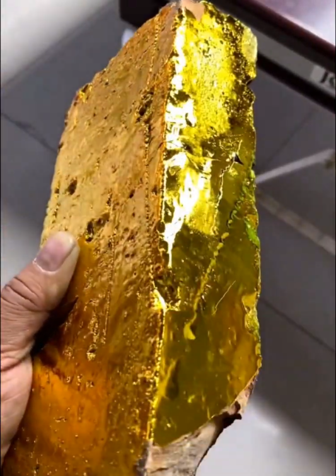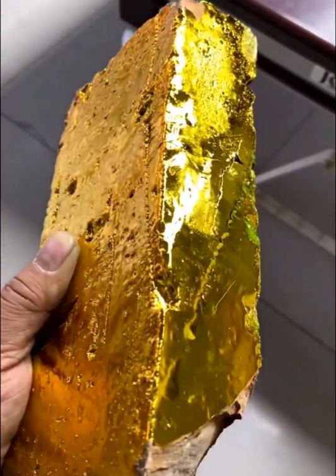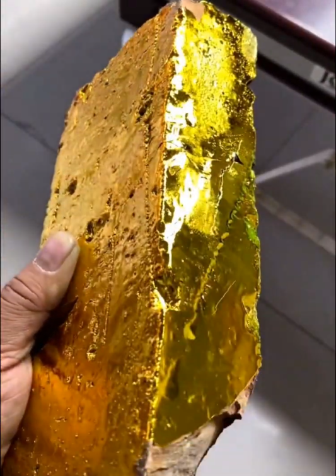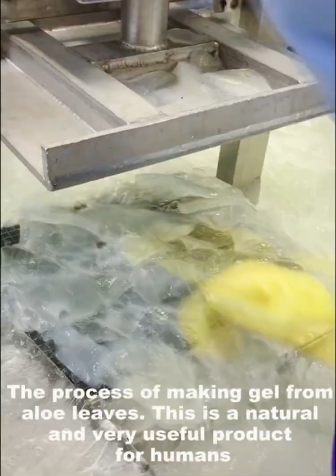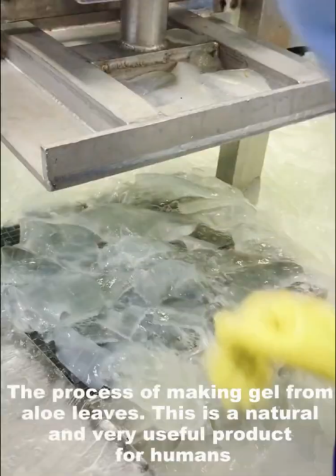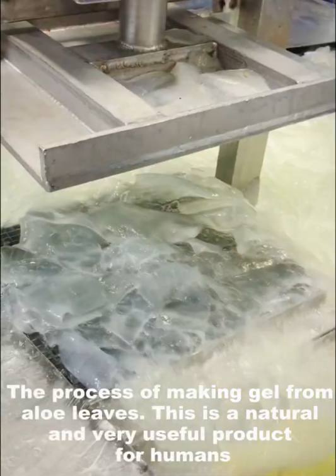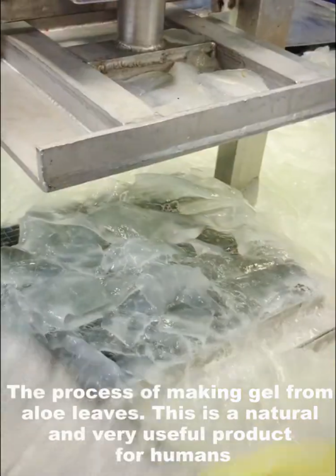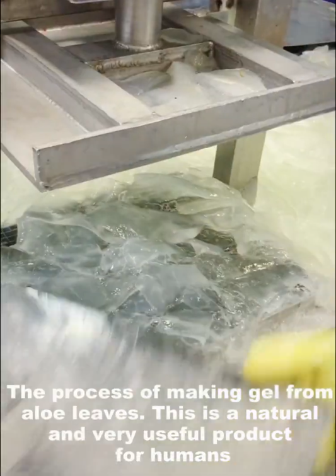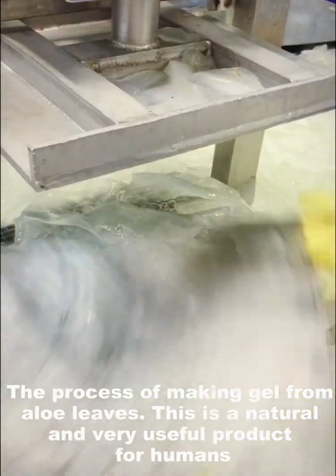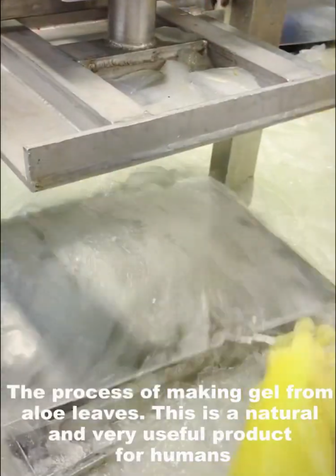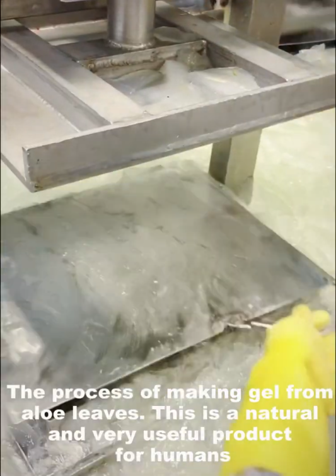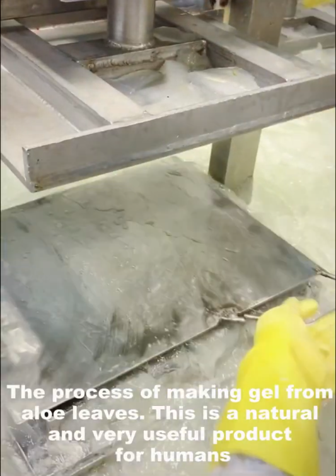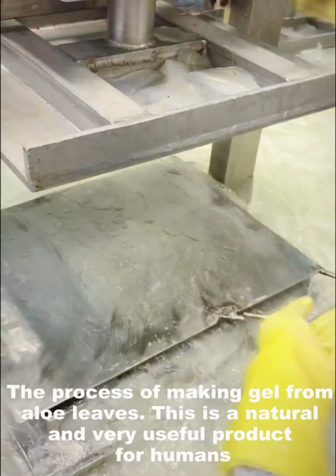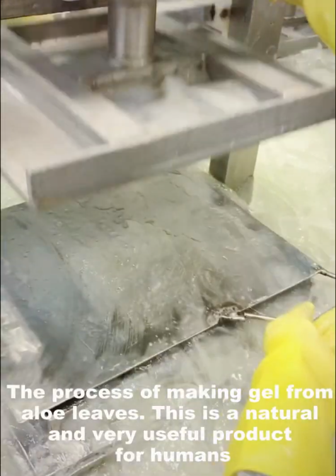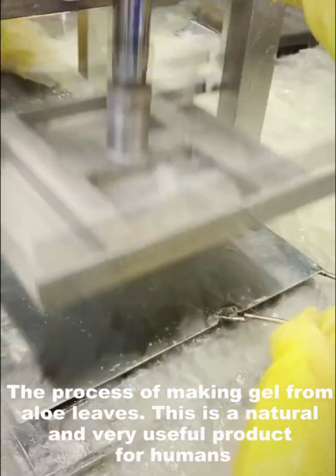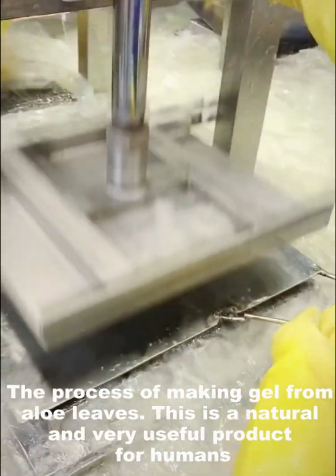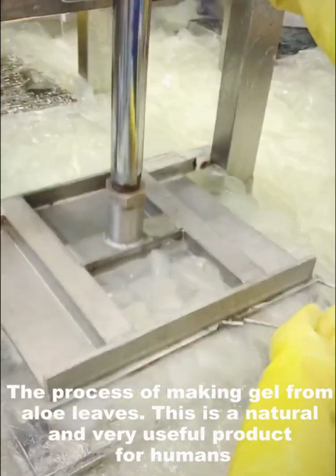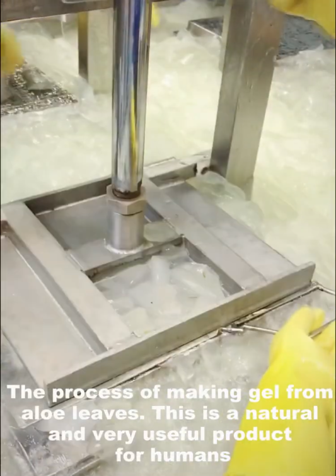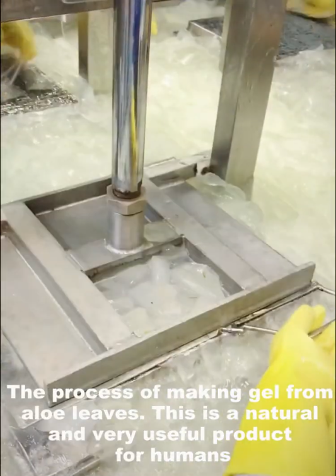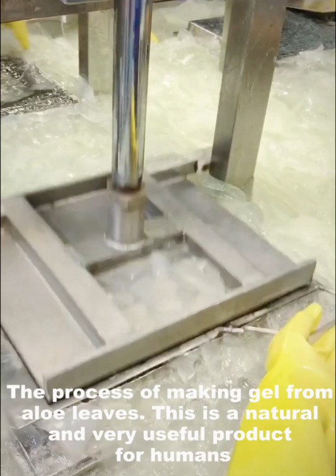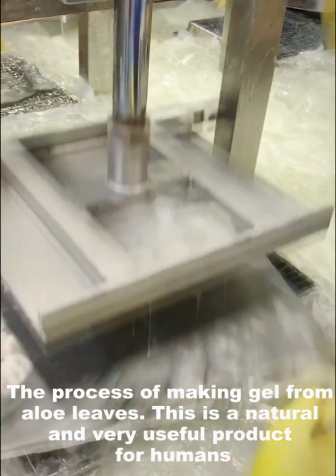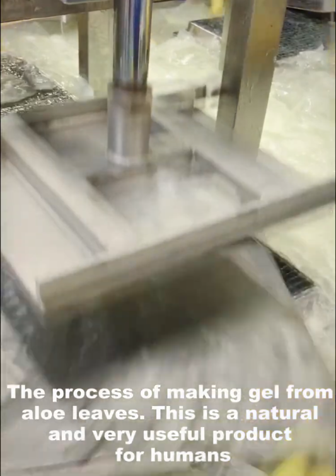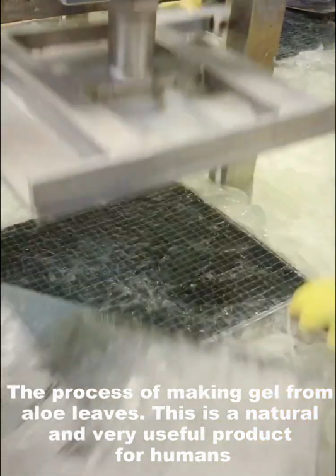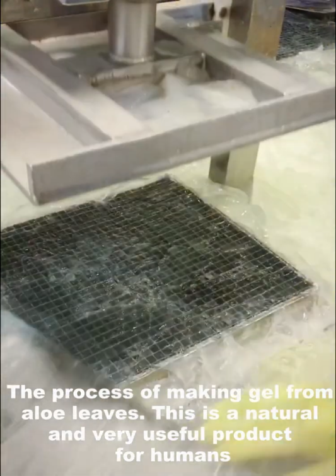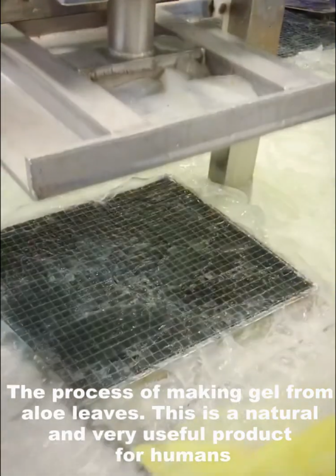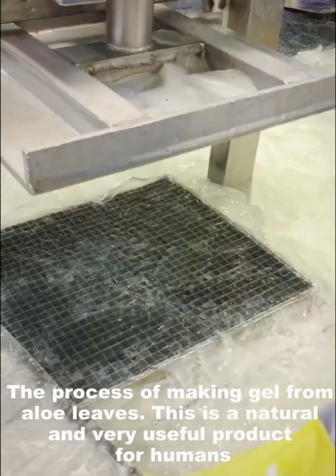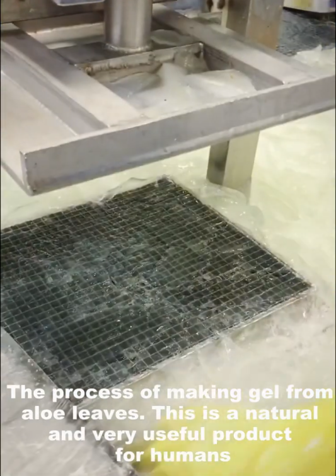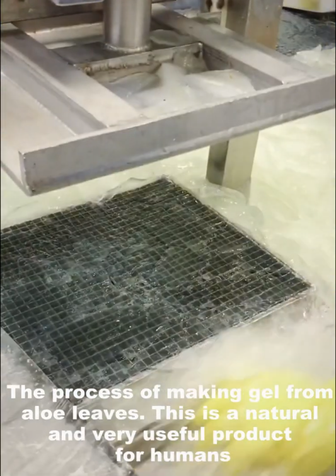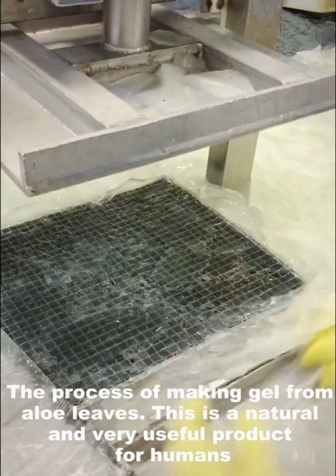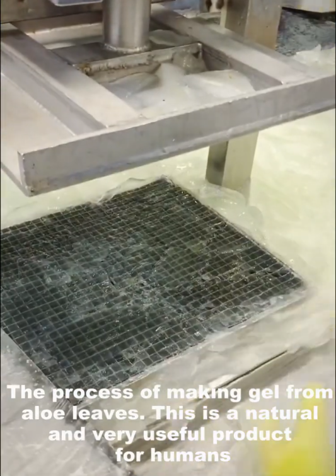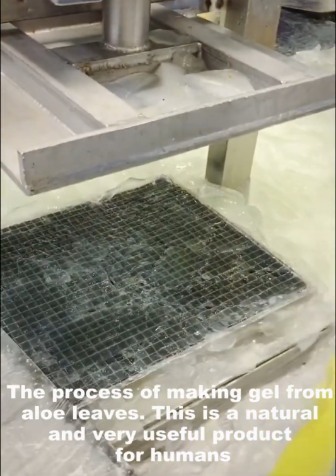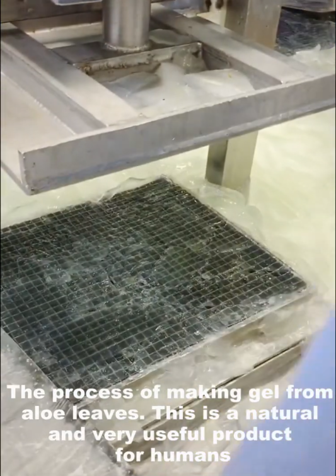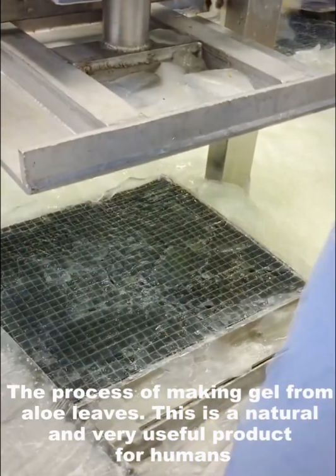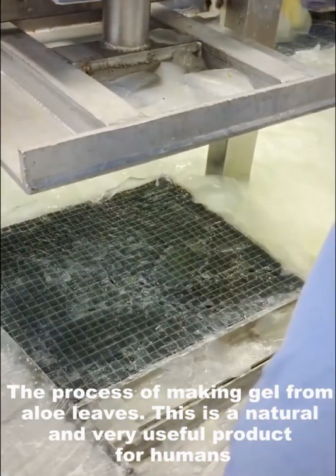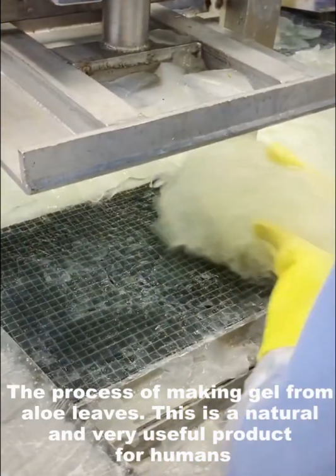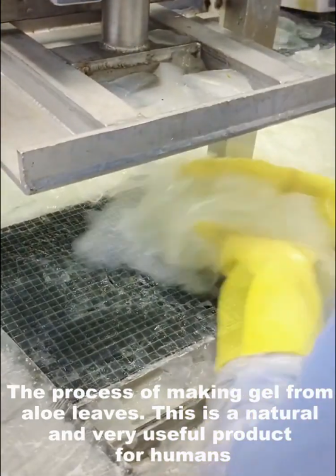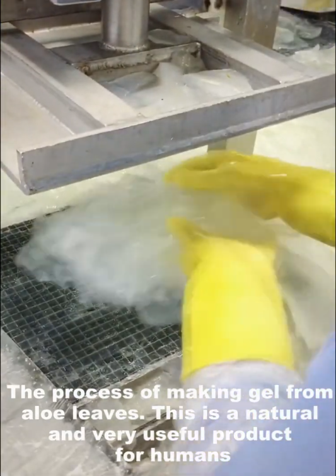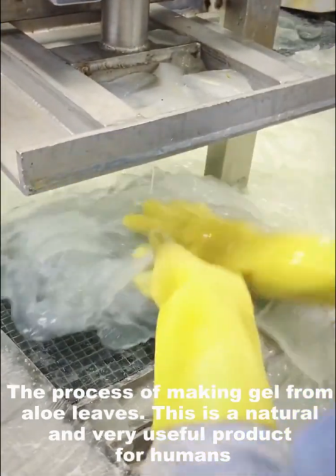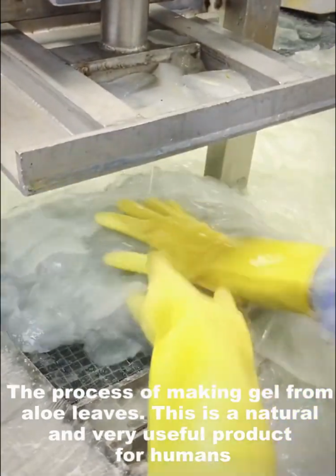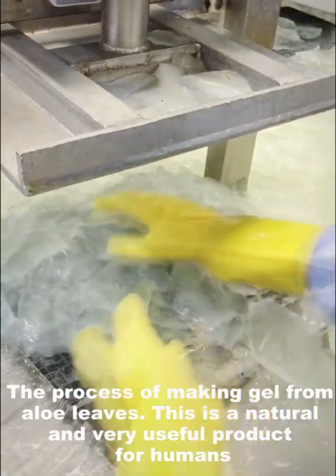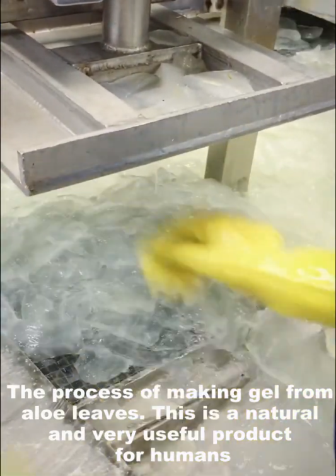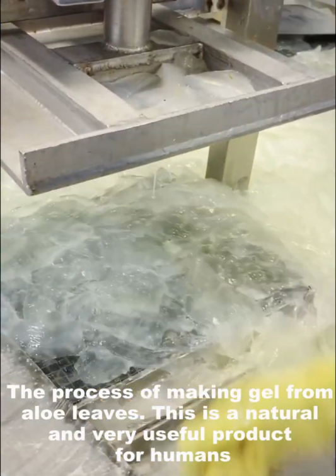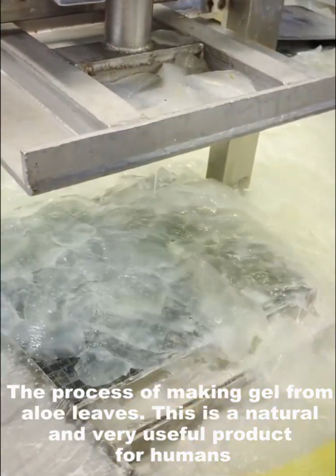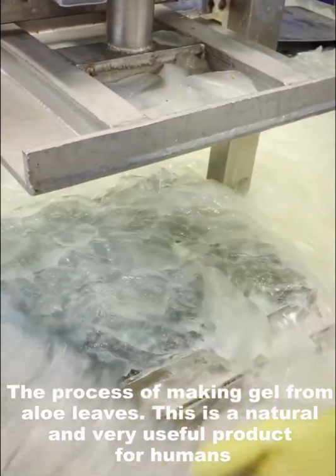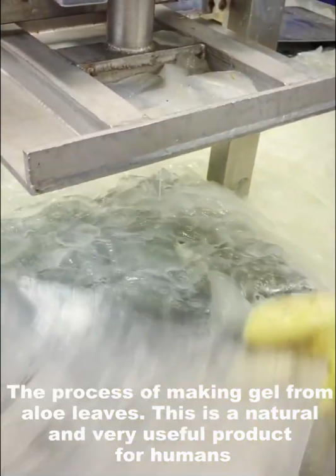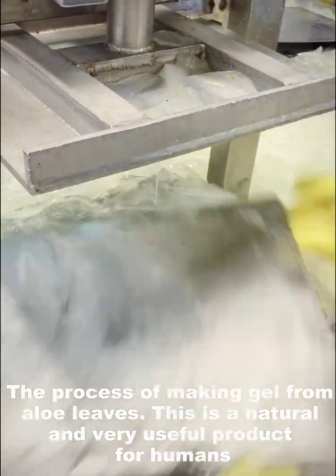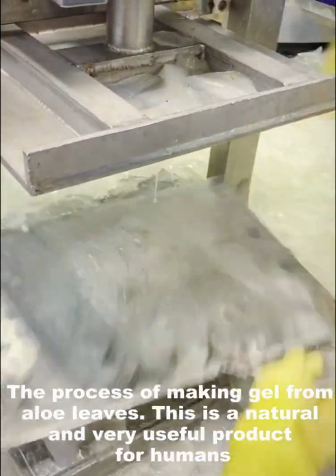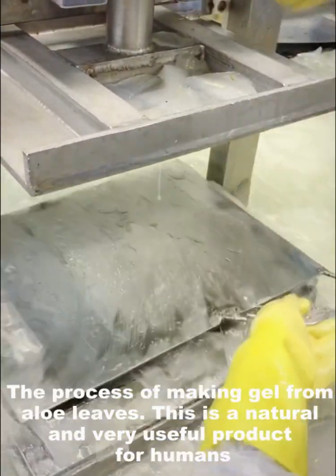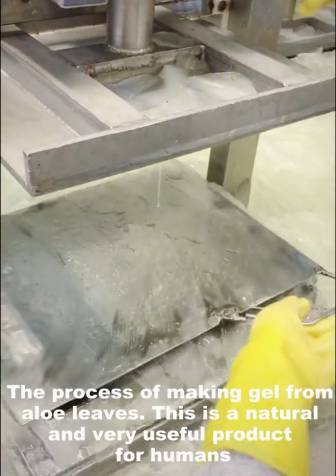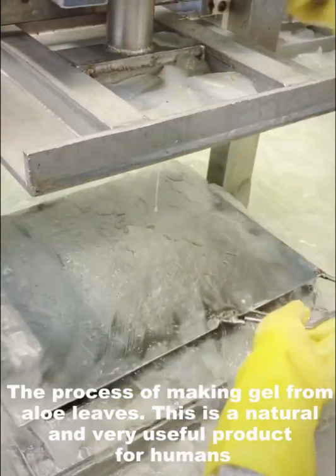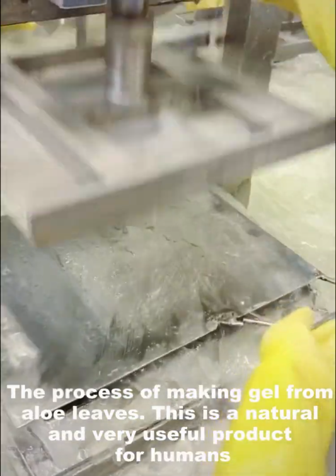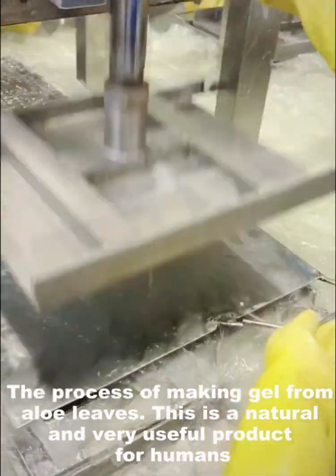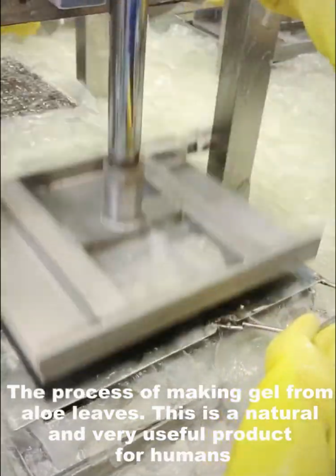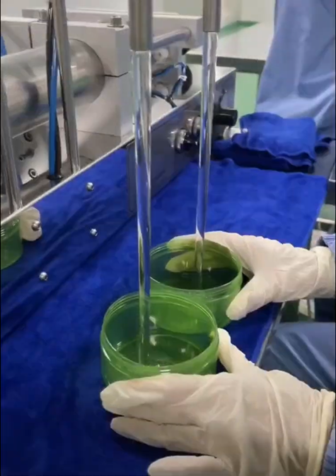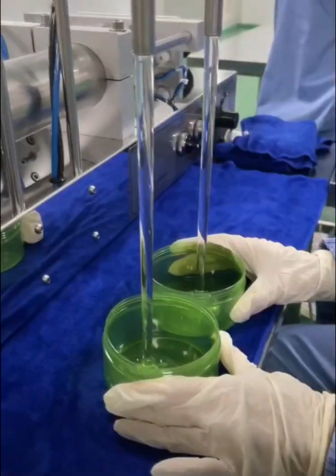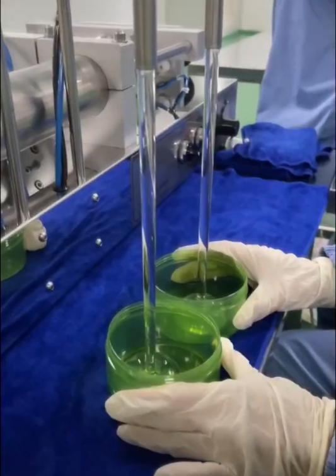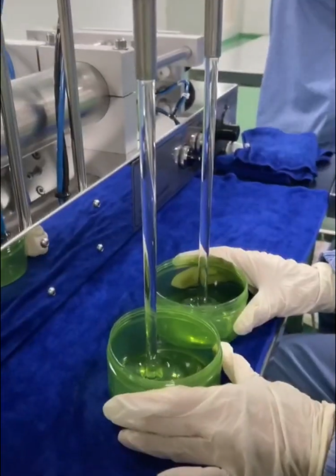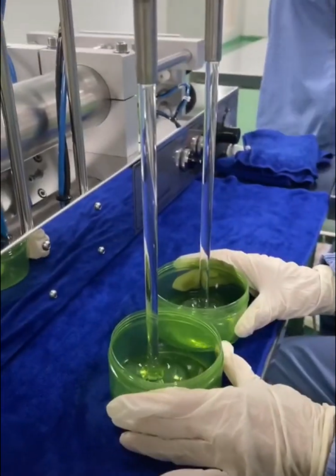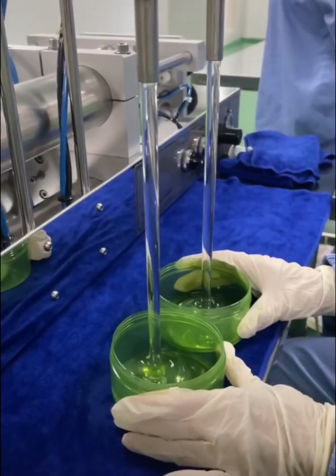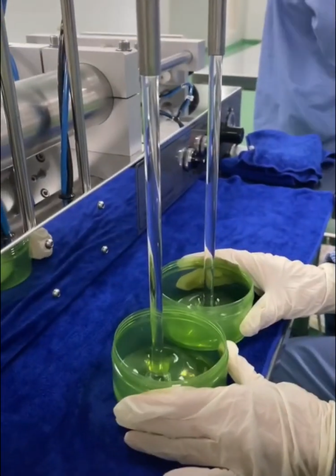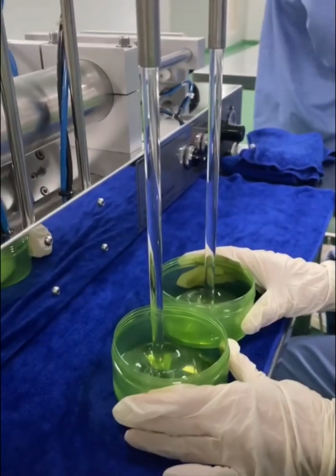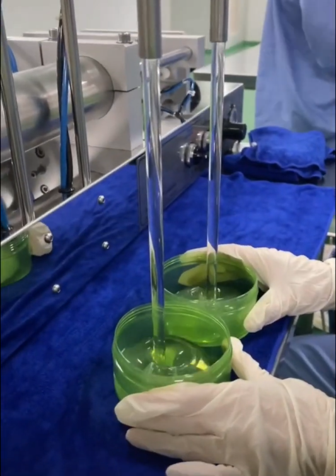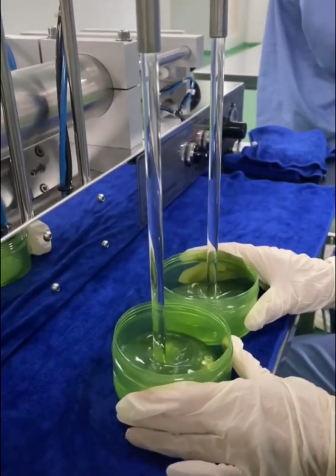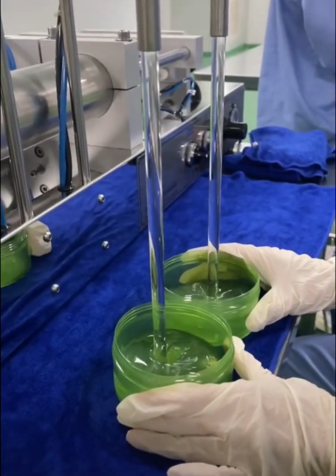The process of making gel from alloy leaves. This is a neutral and very useful product for humans.